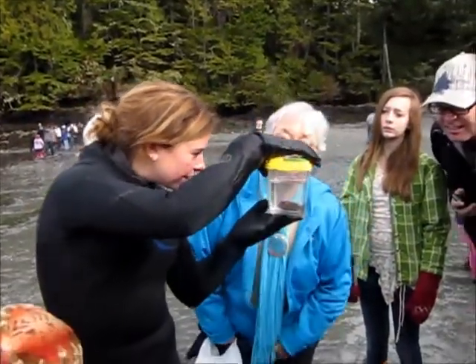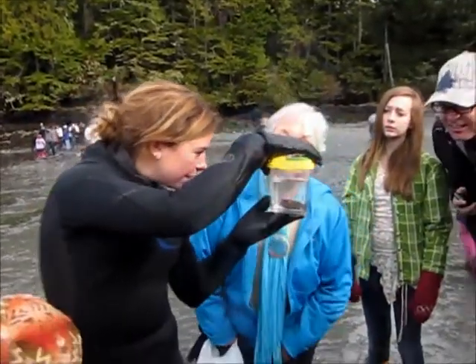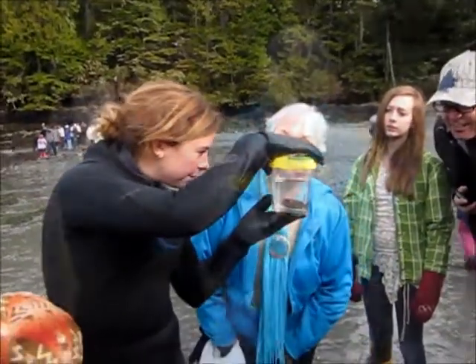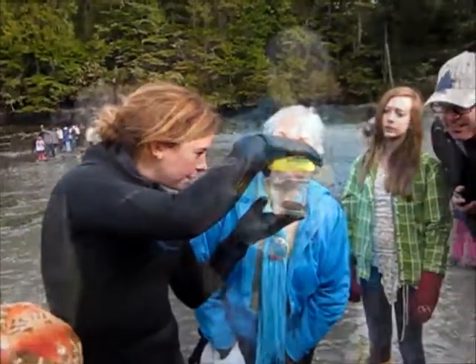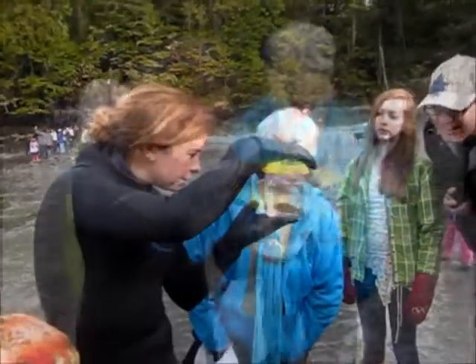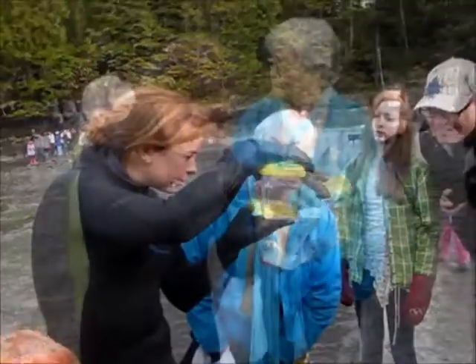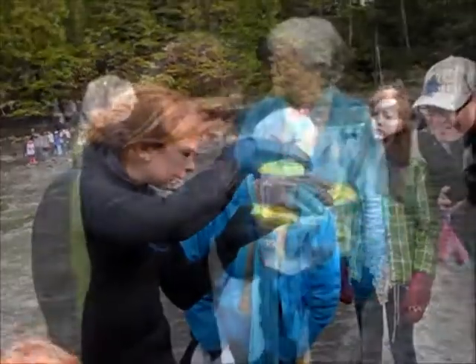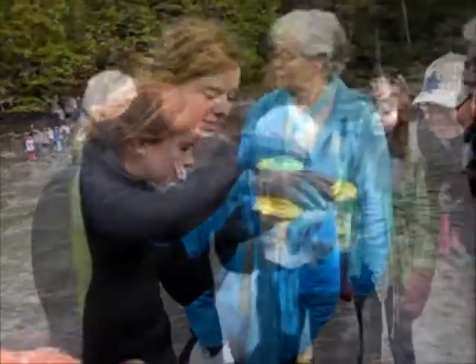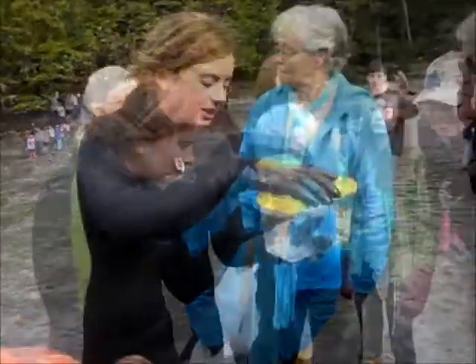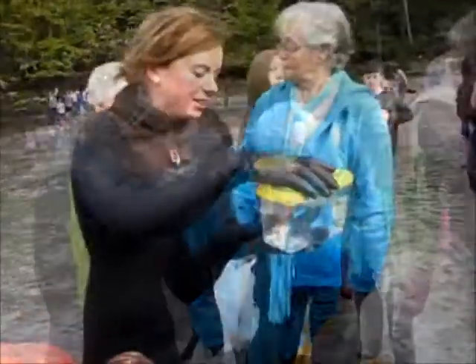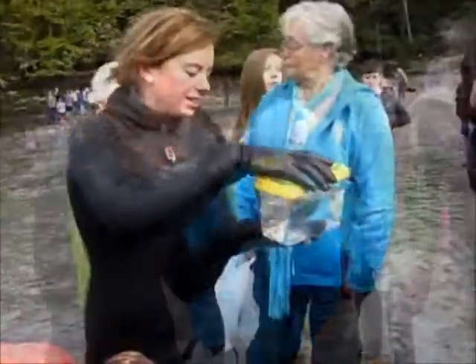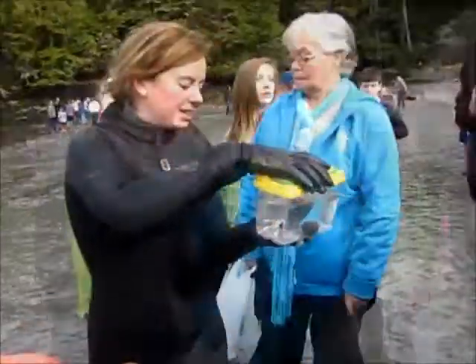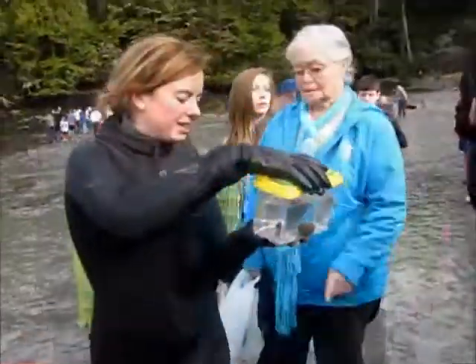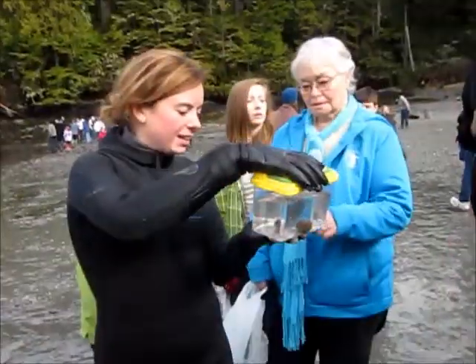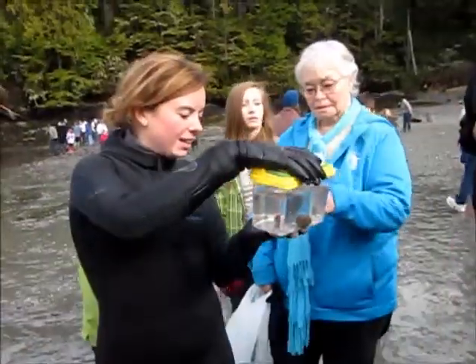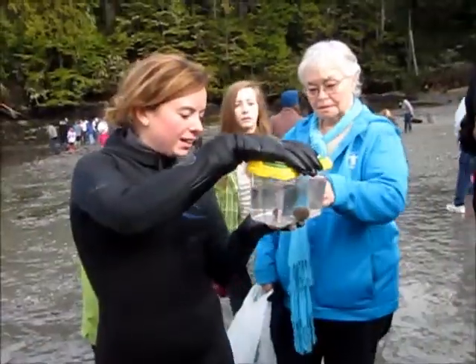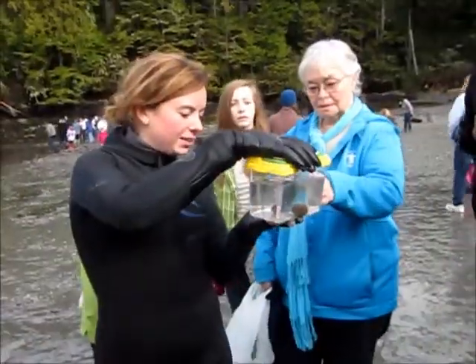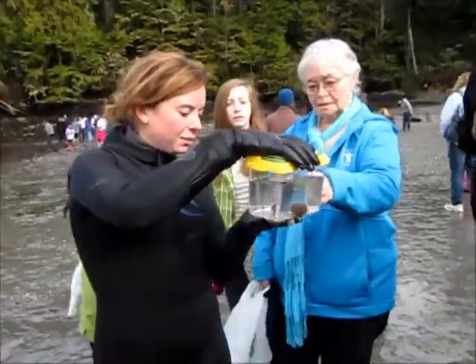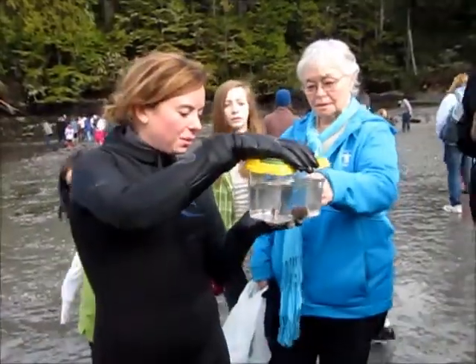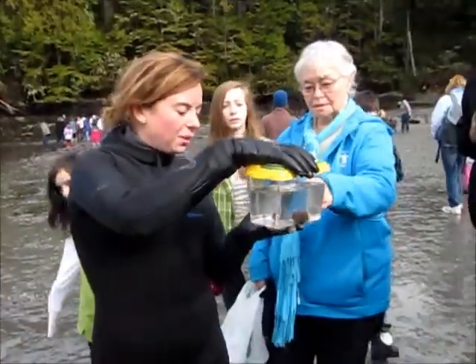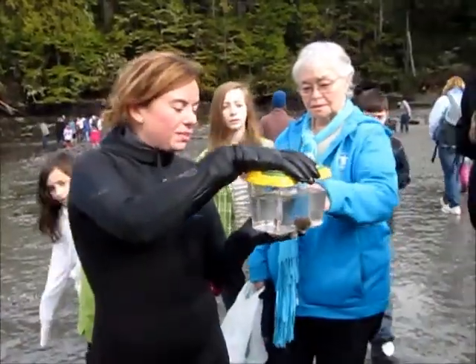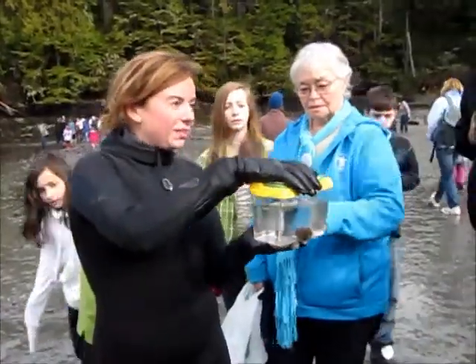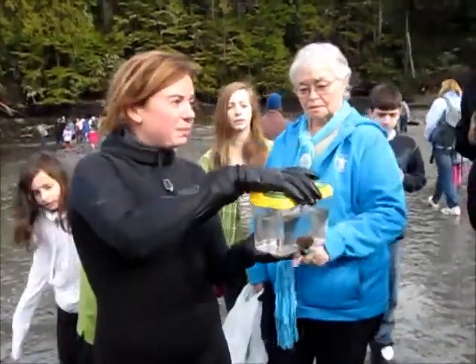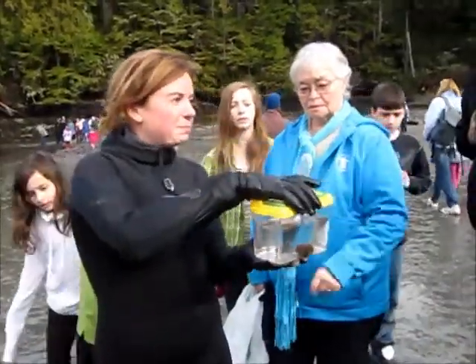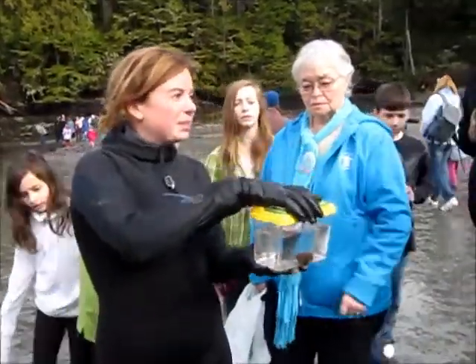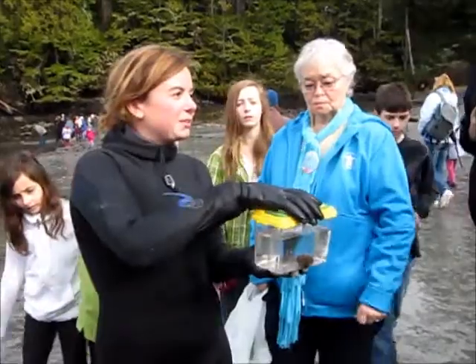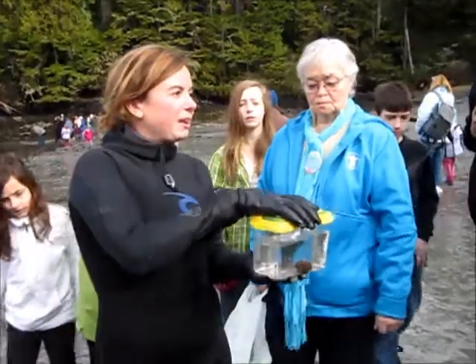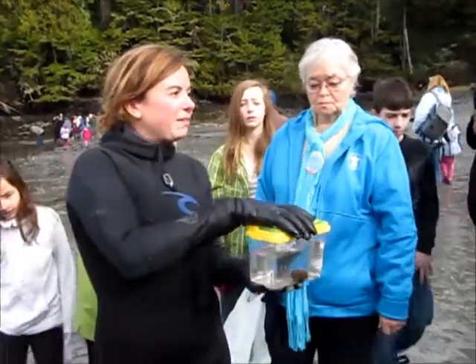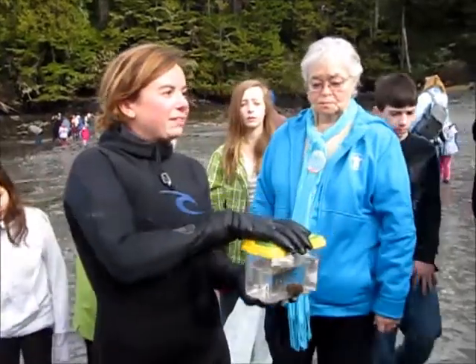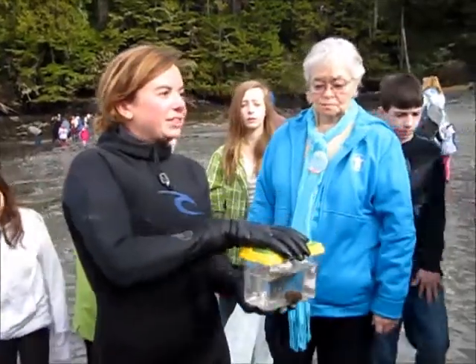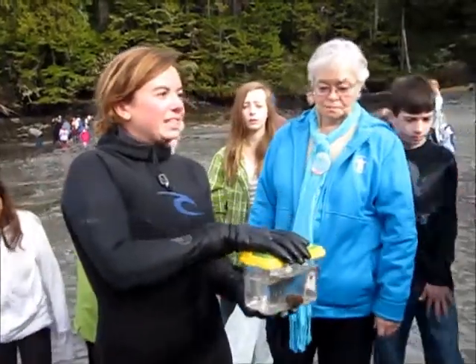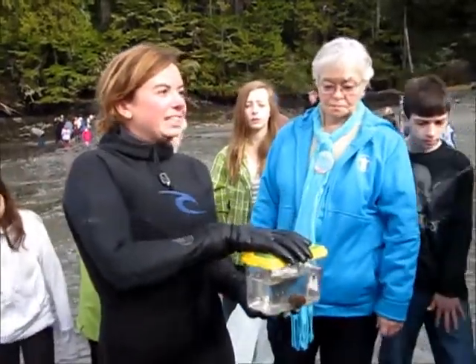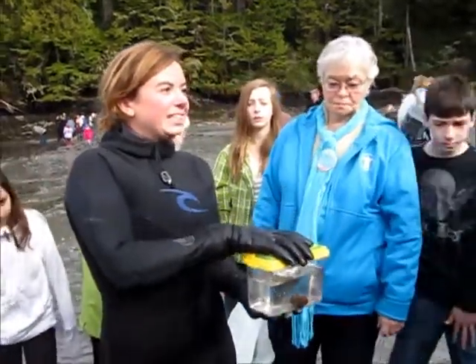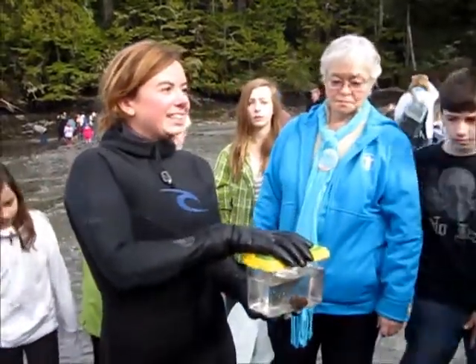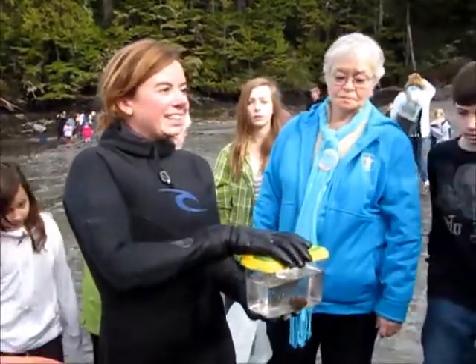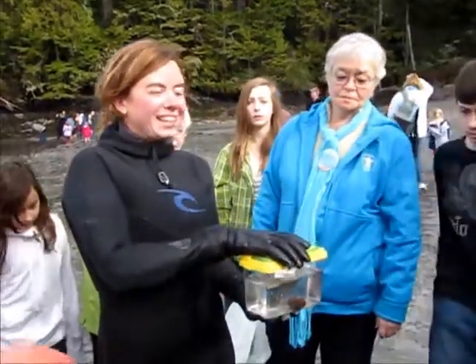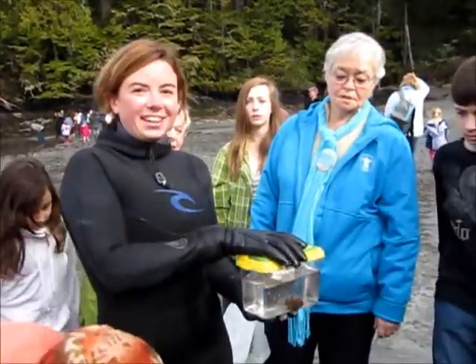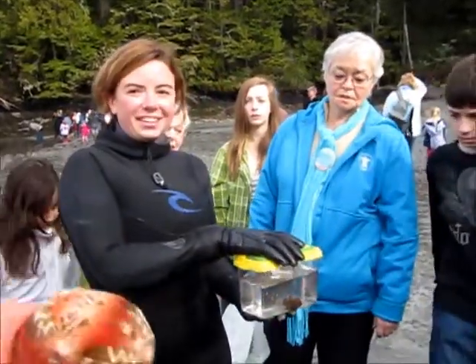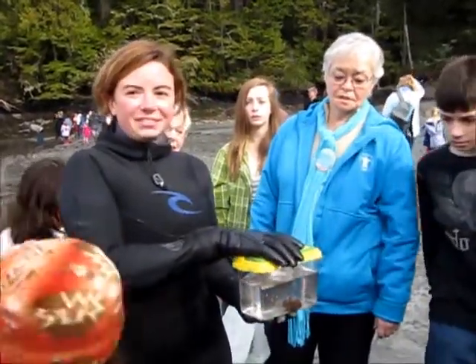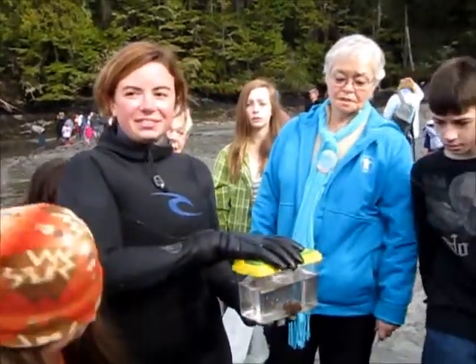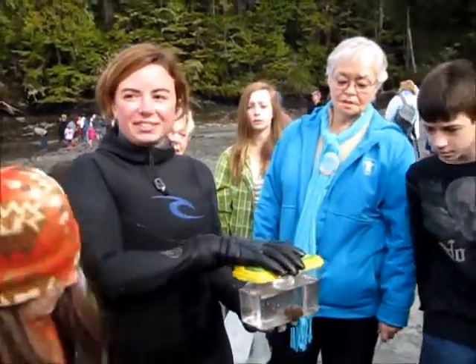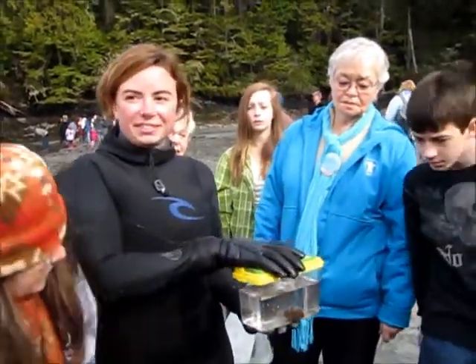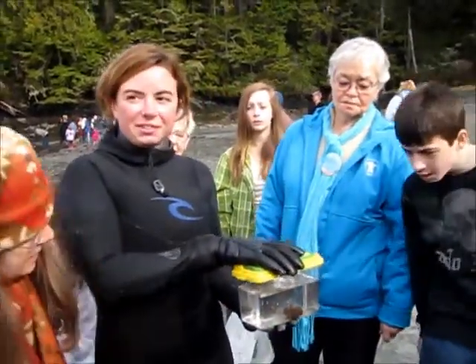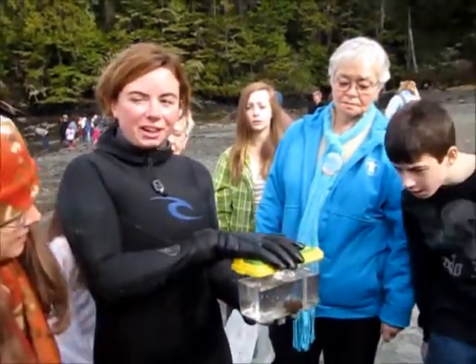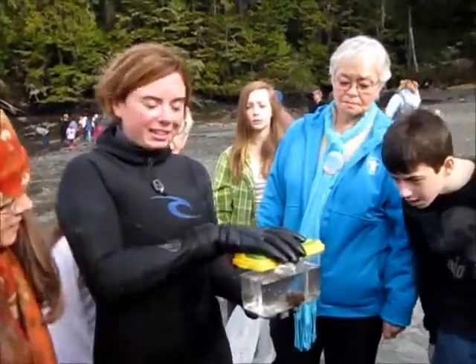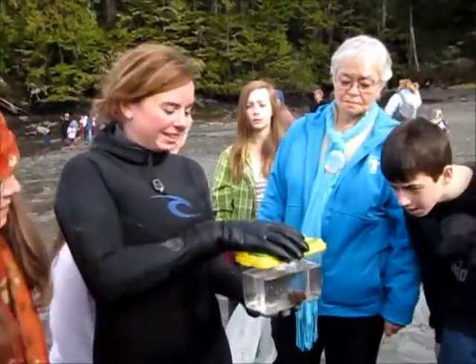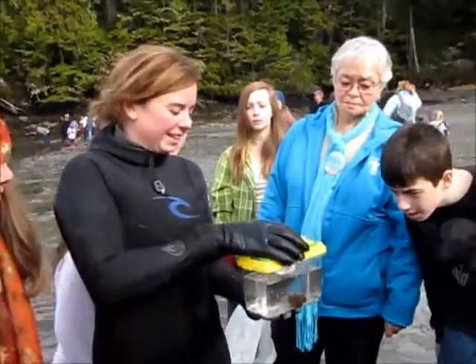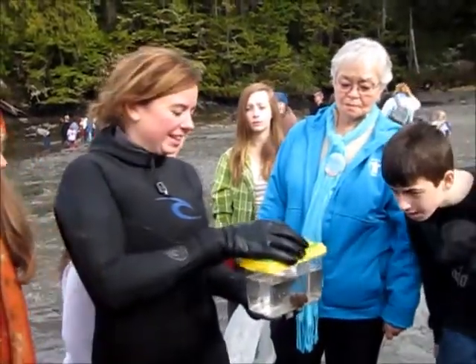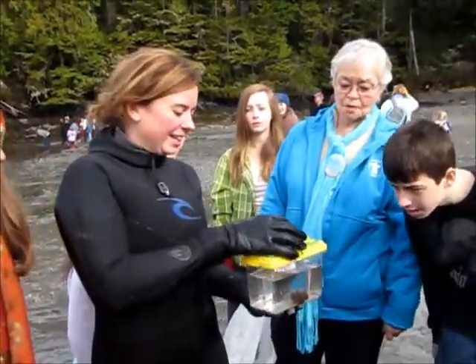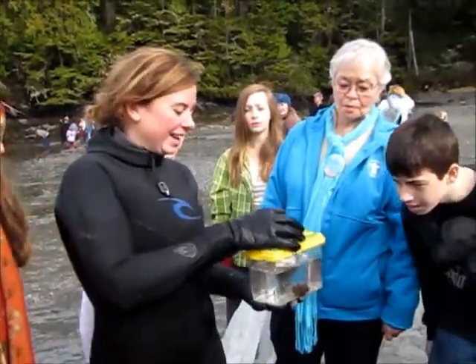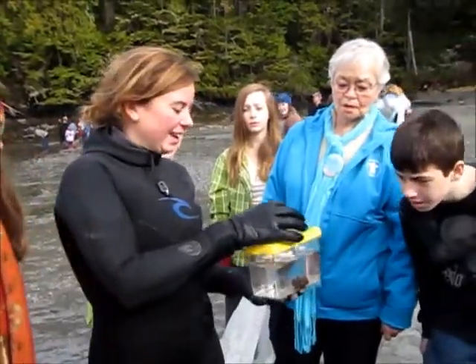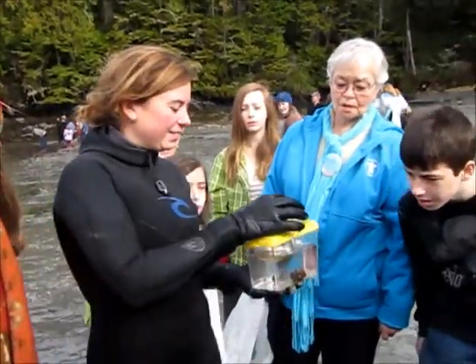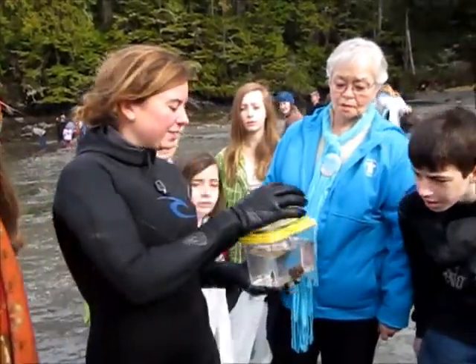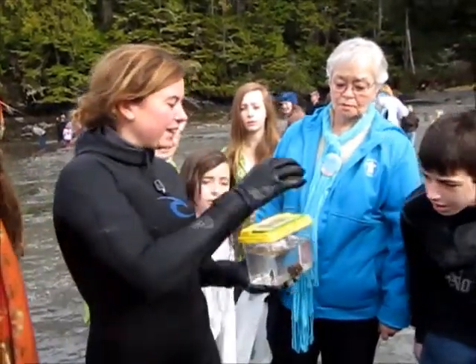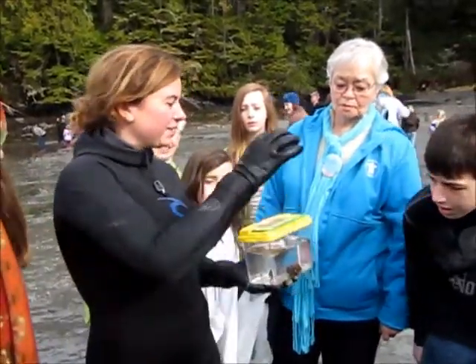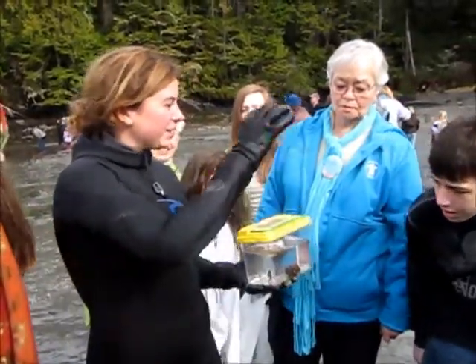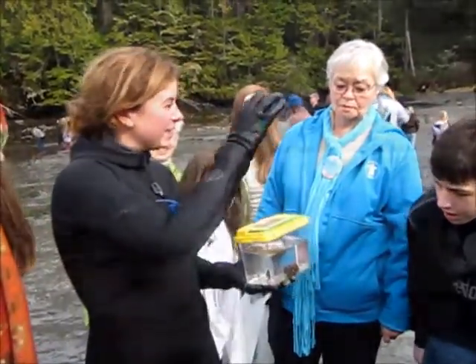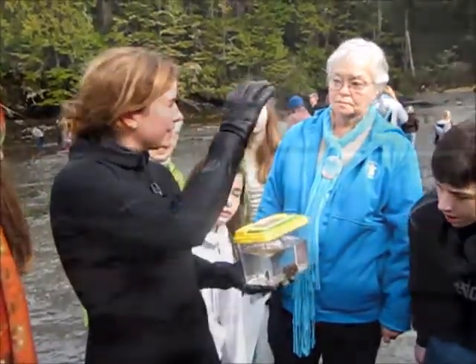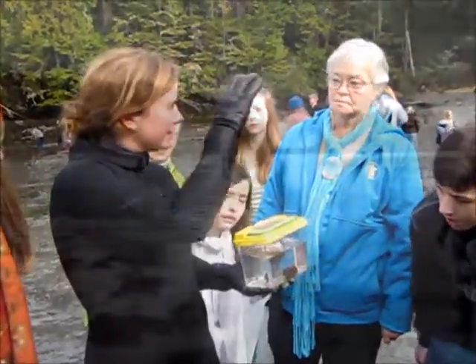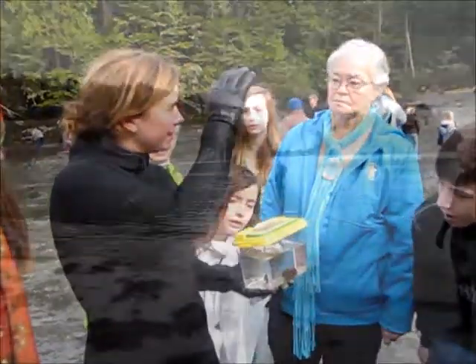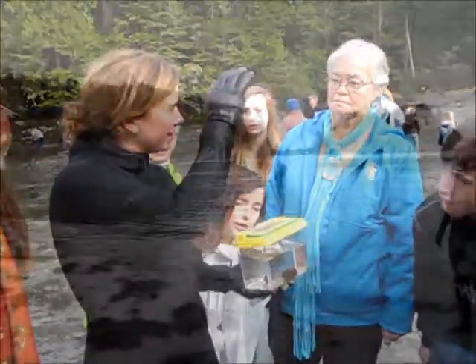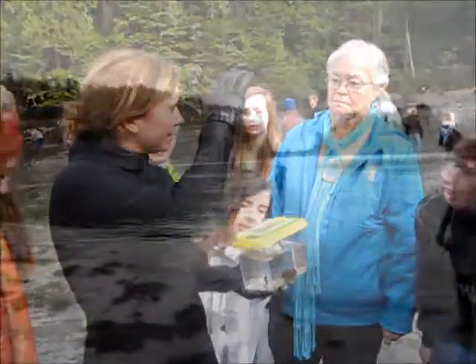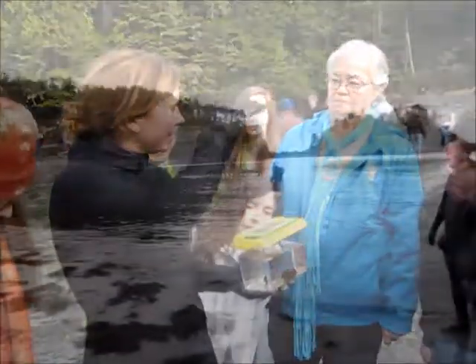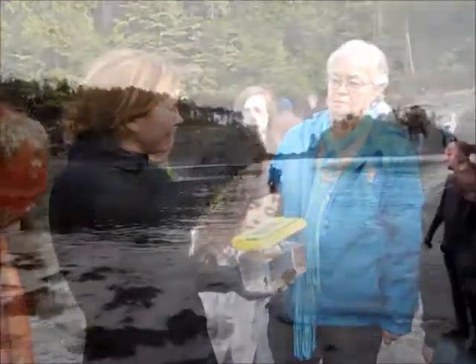Do you see the crab? This is actually the biggest one I've ever seen in the wild. I've only ever seen little, little ones. So here's what we found out.